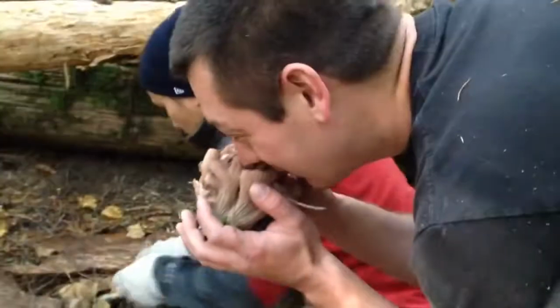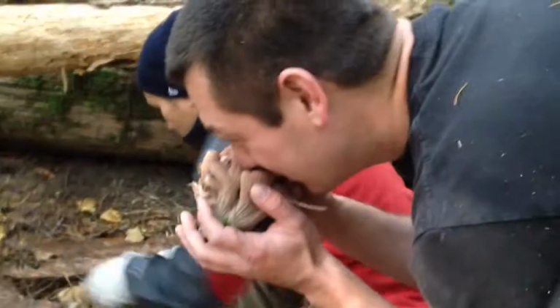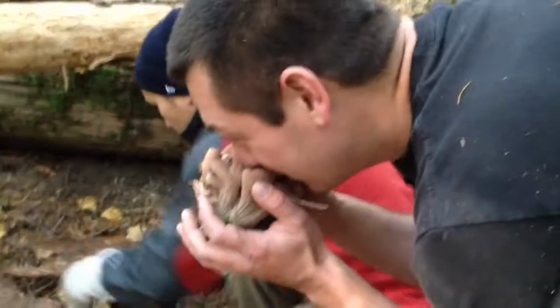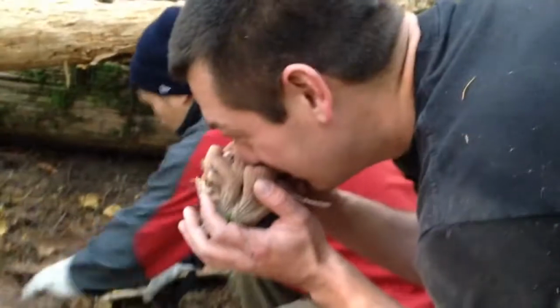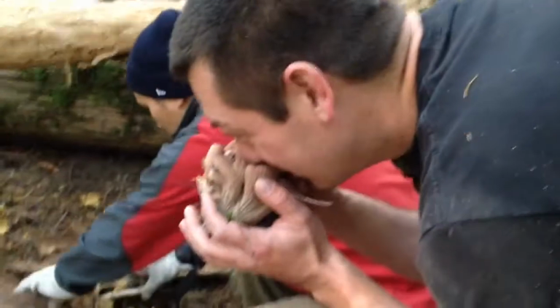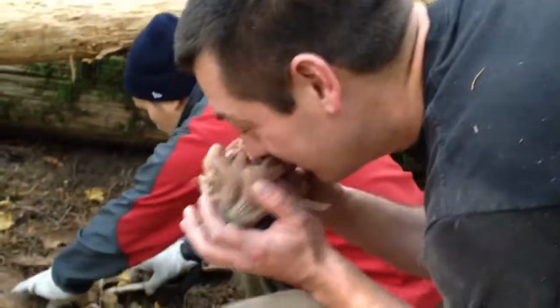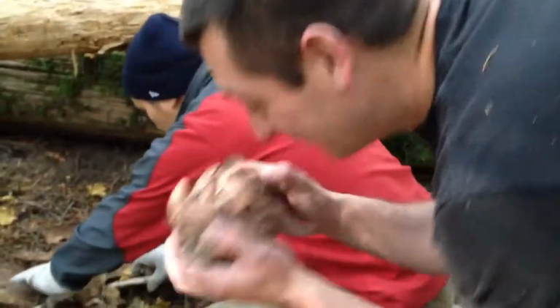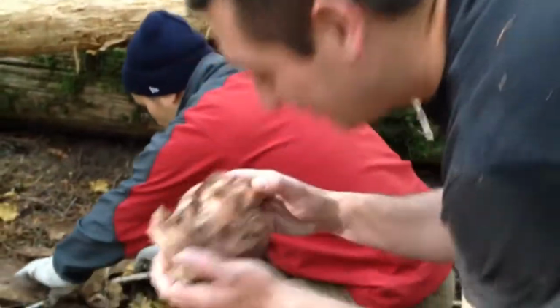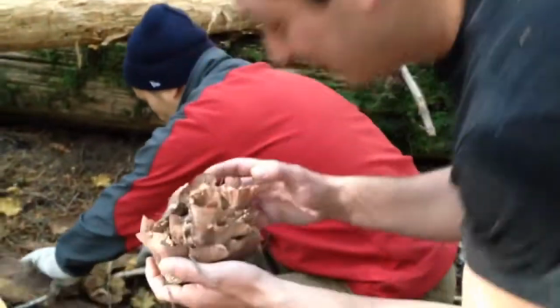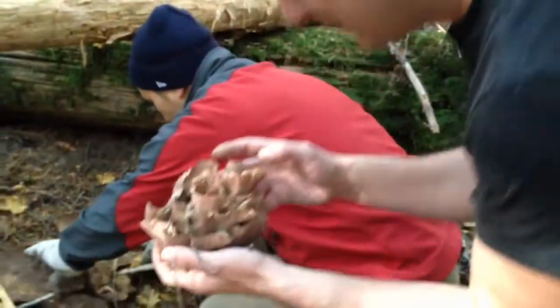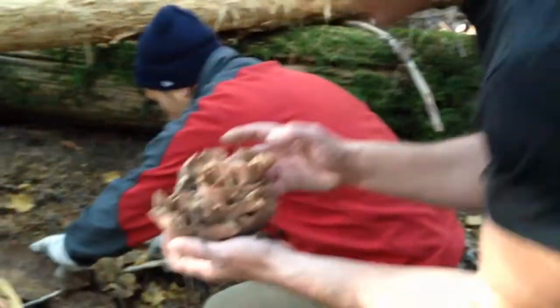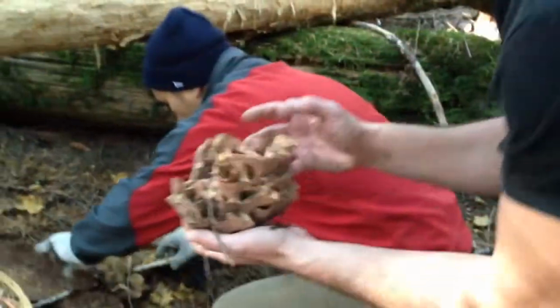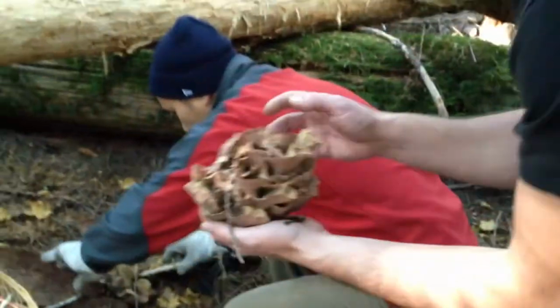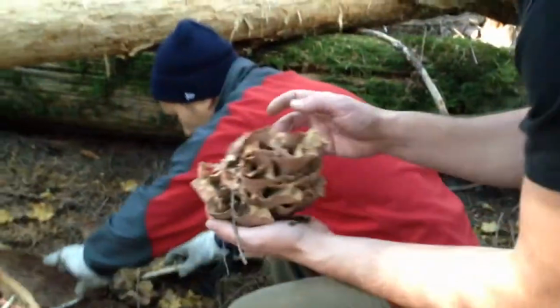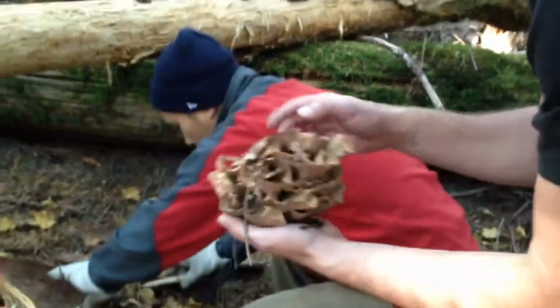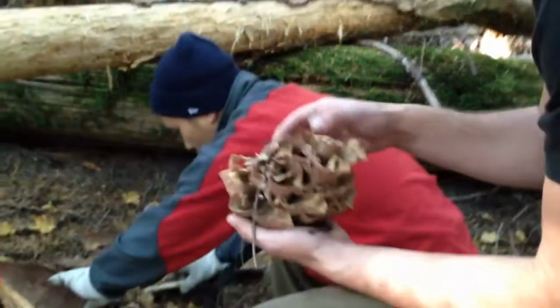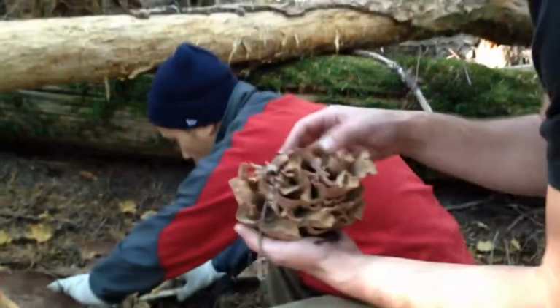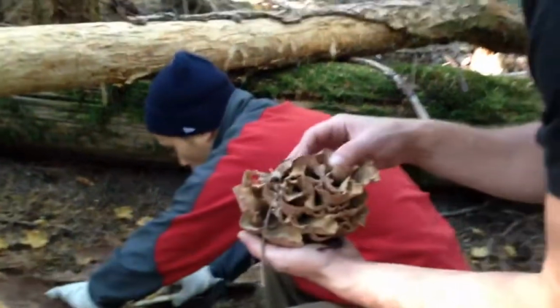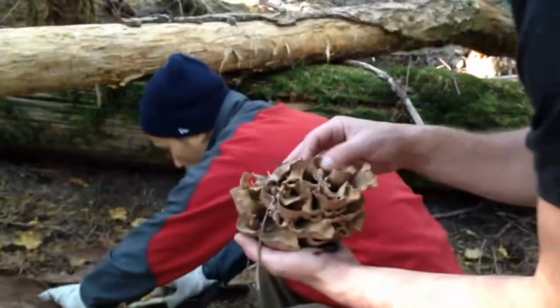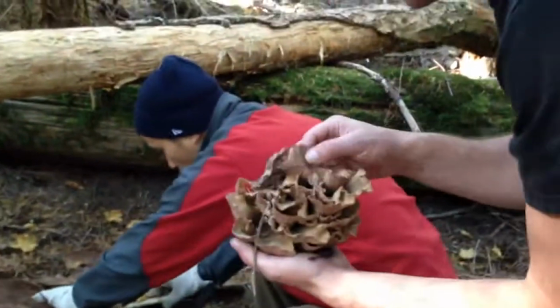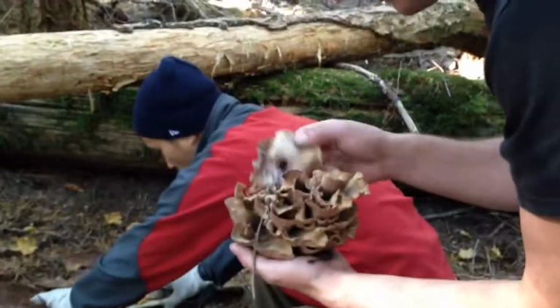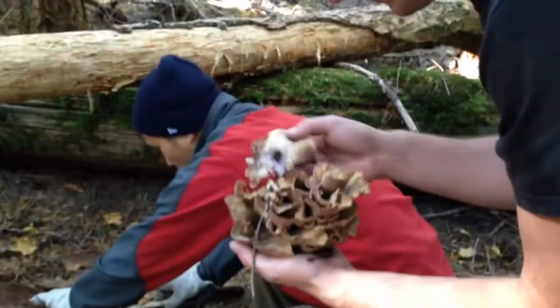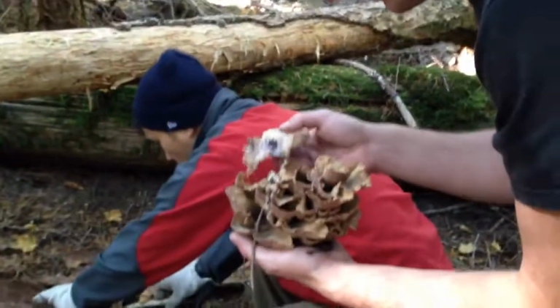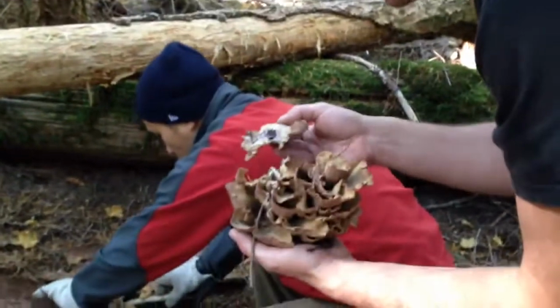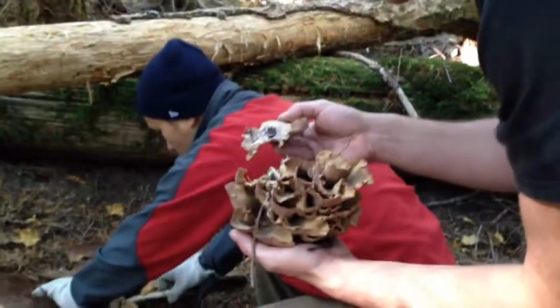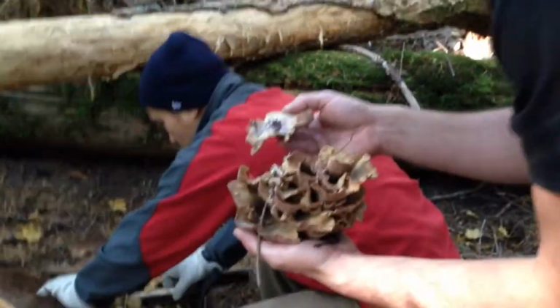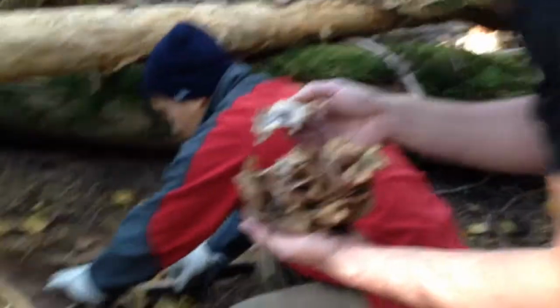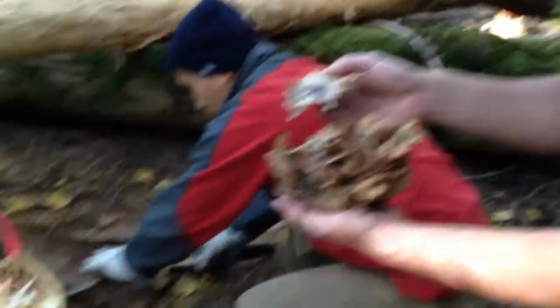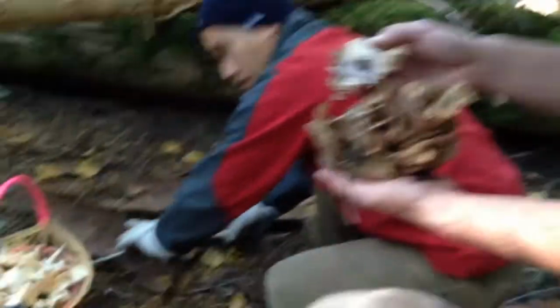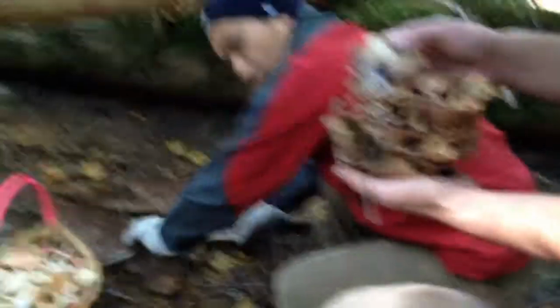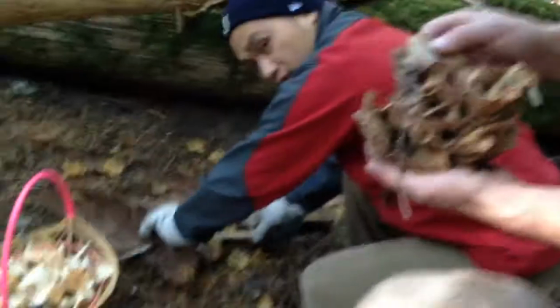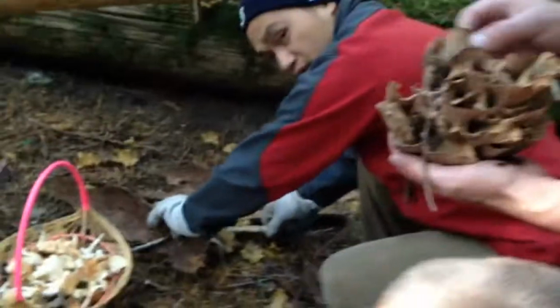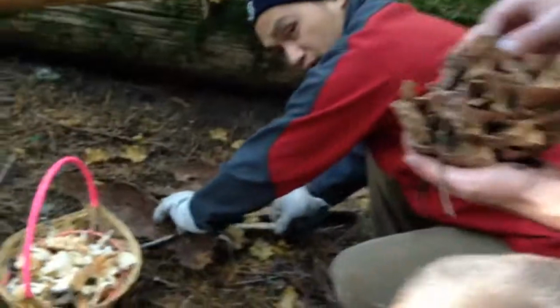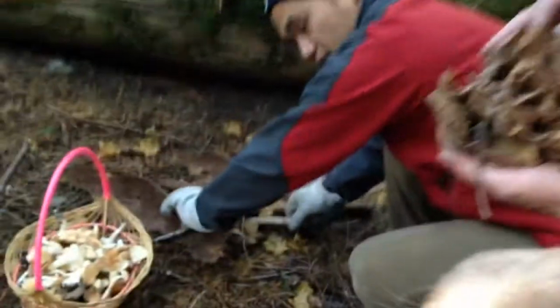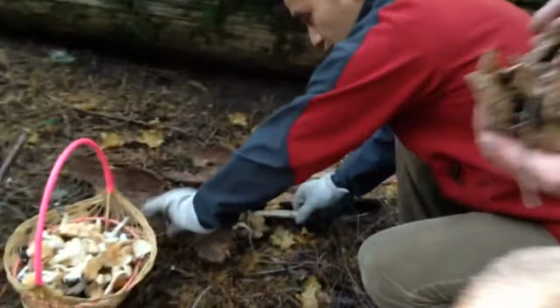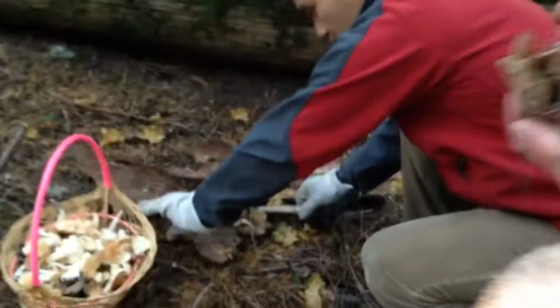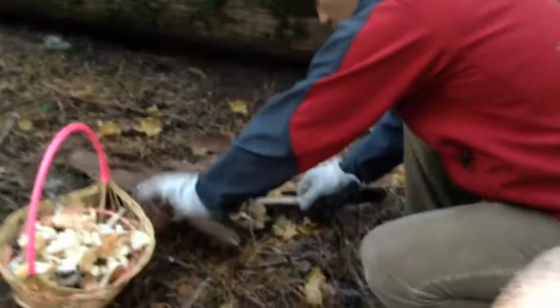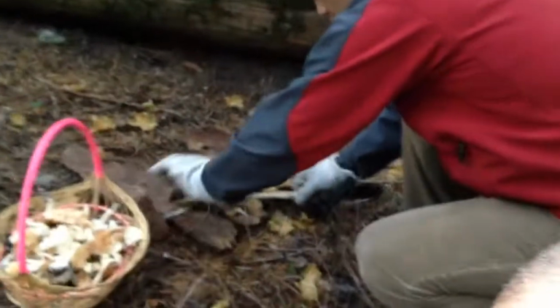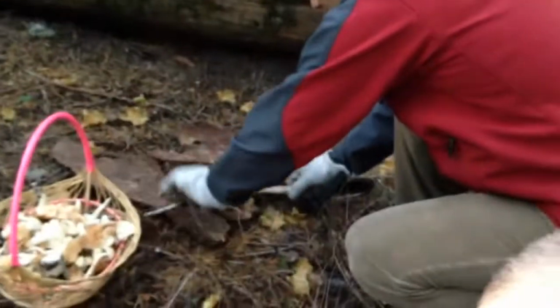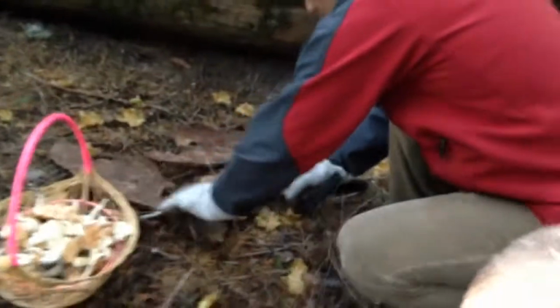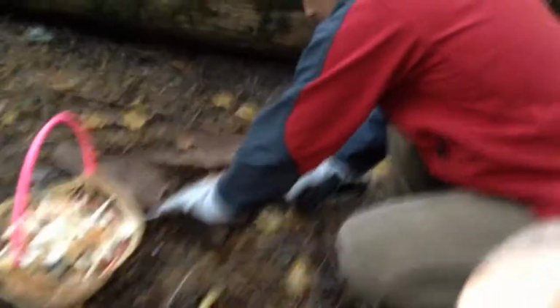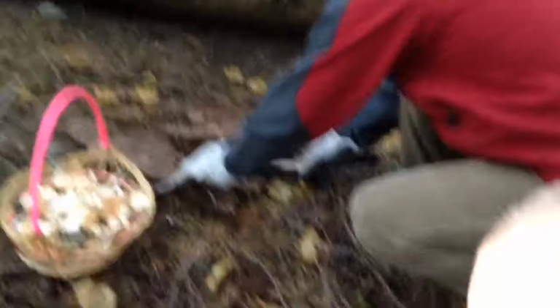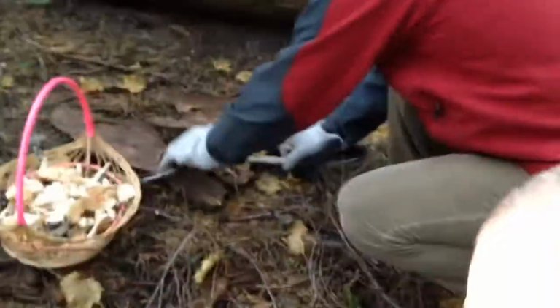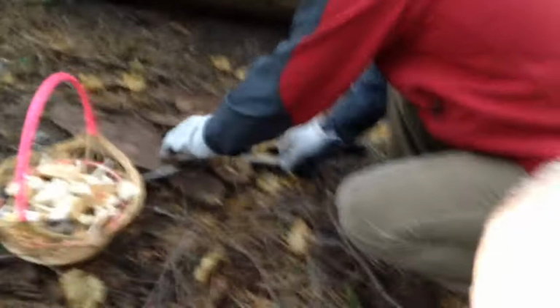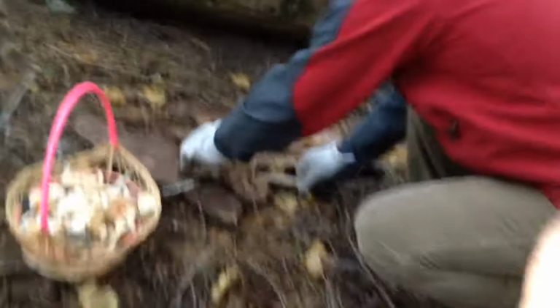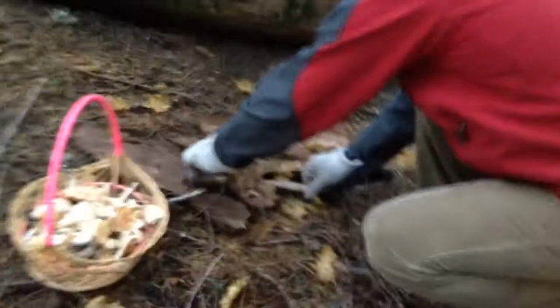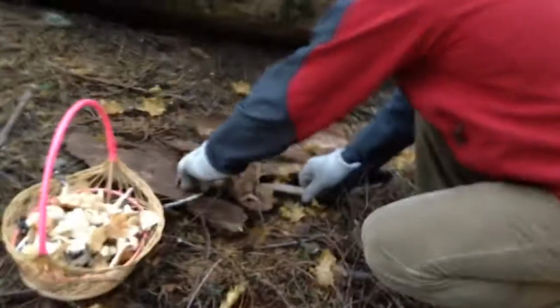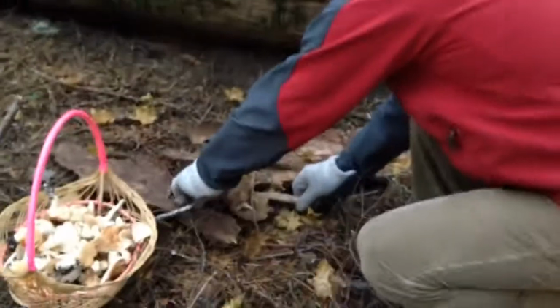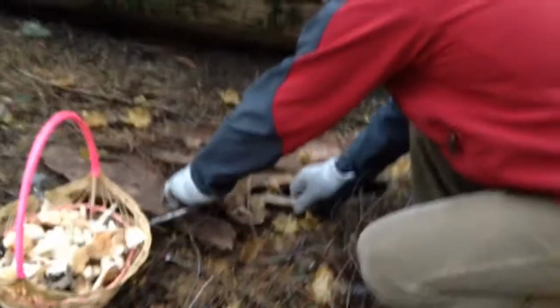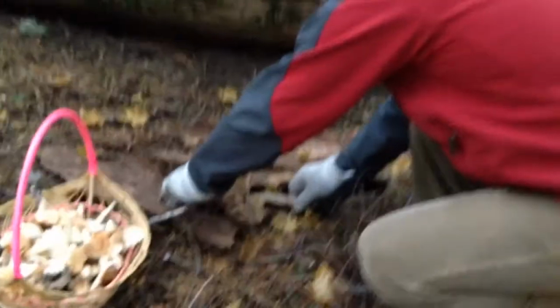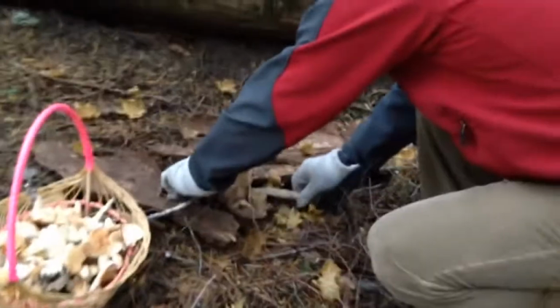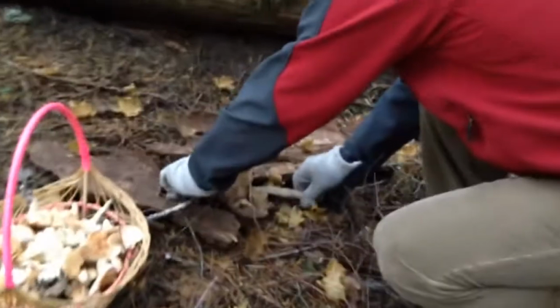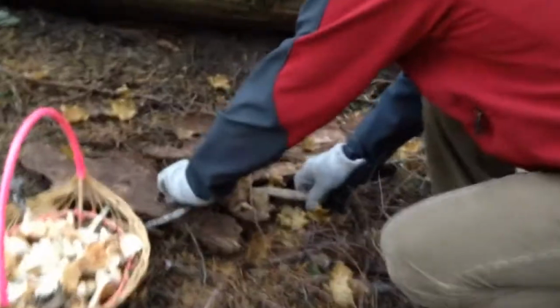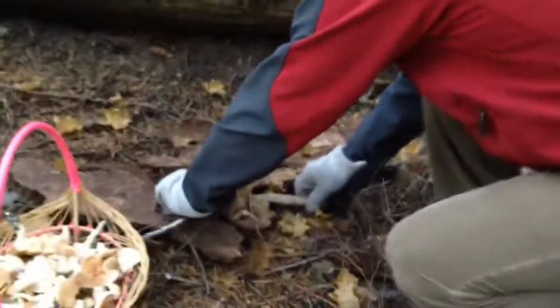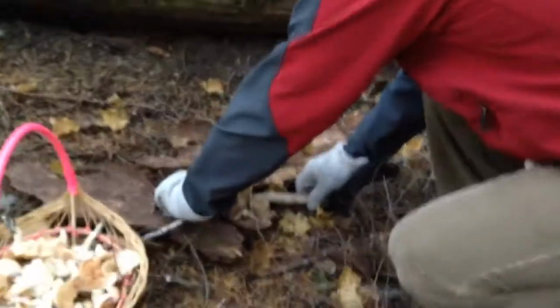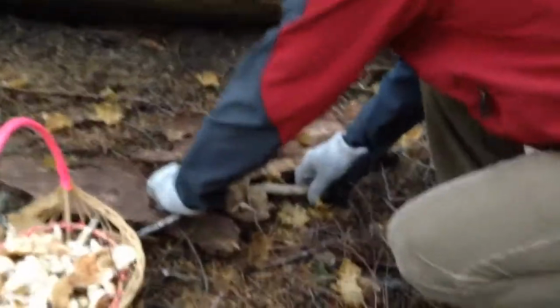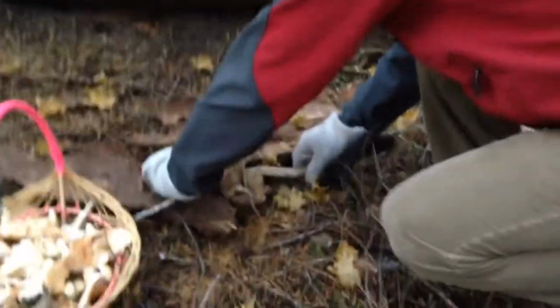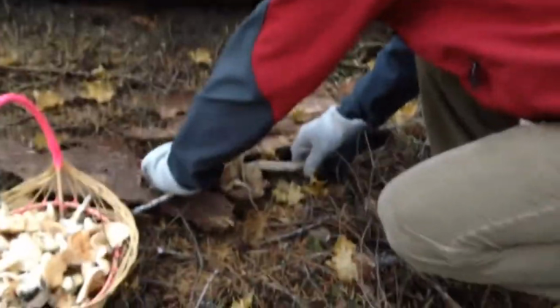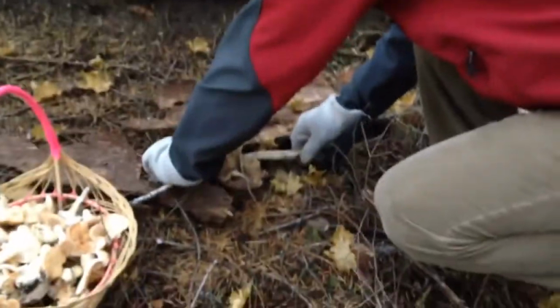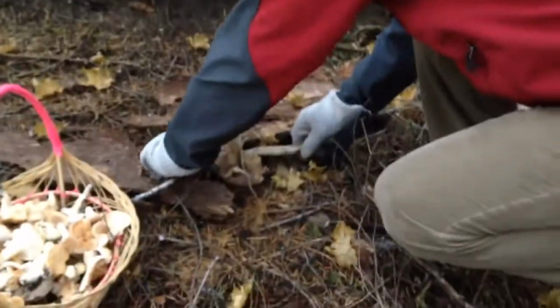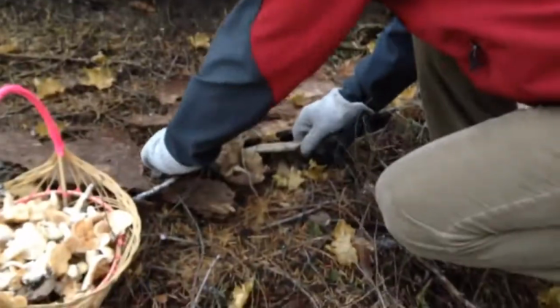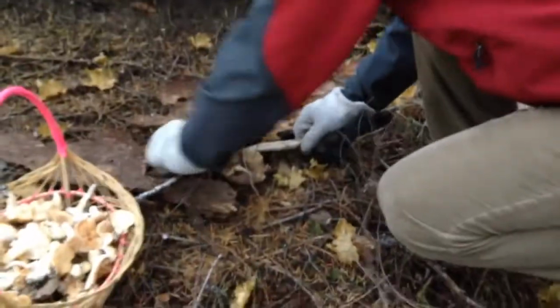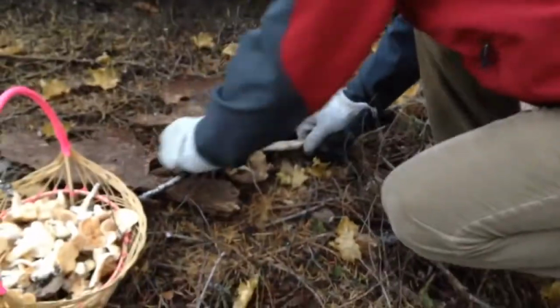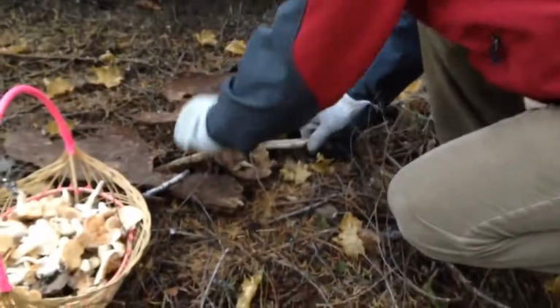And then this one, we found out a pig ear, but be very careful, it's very fragile.